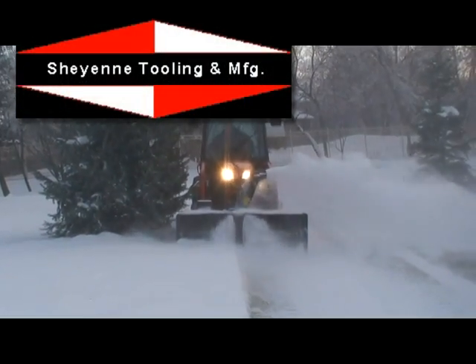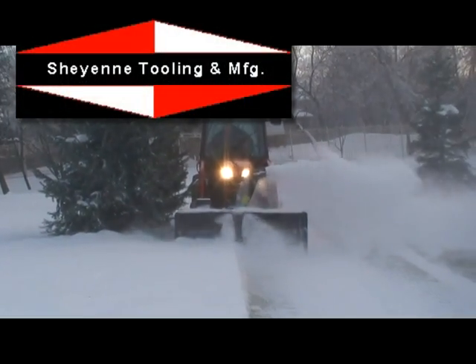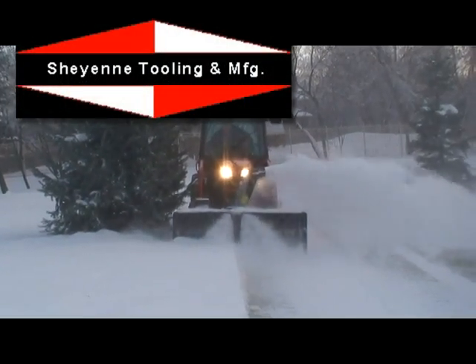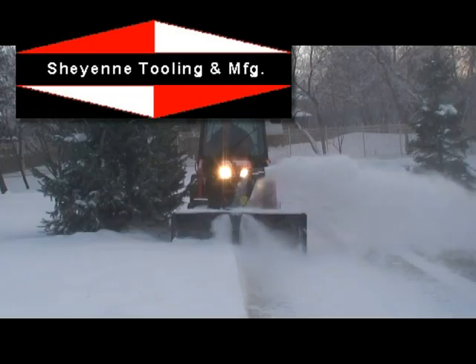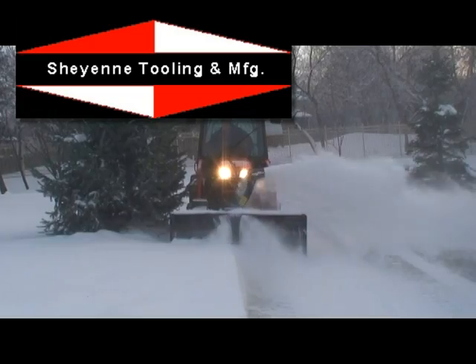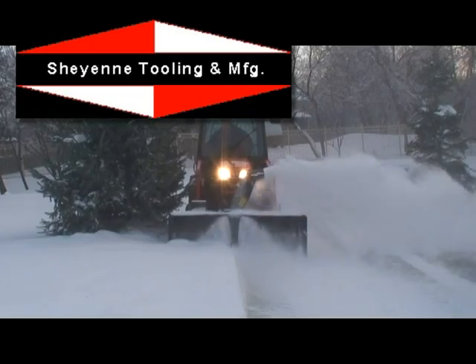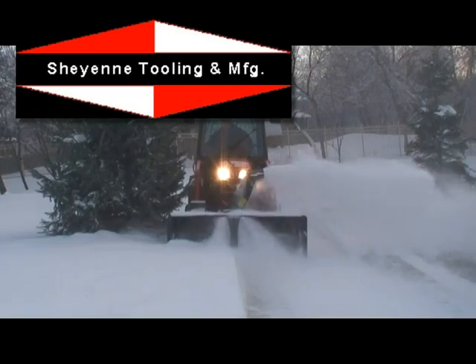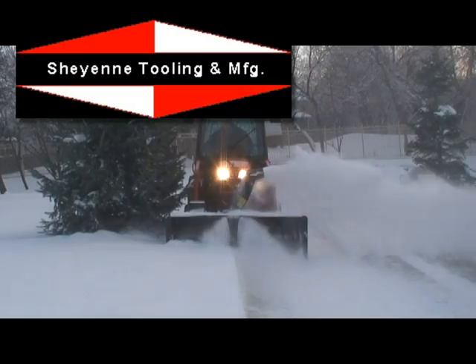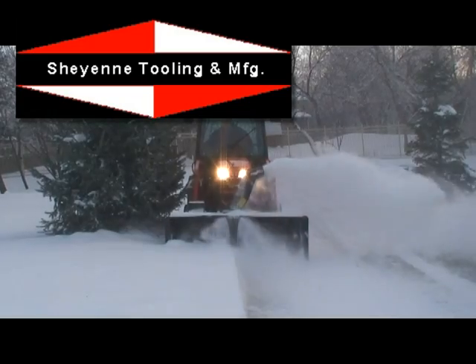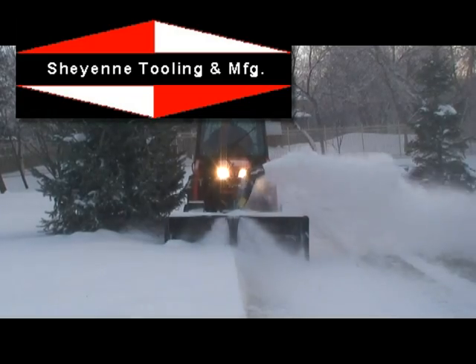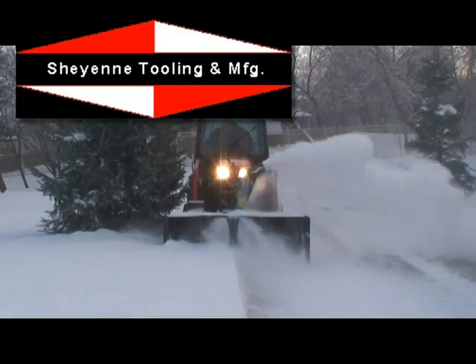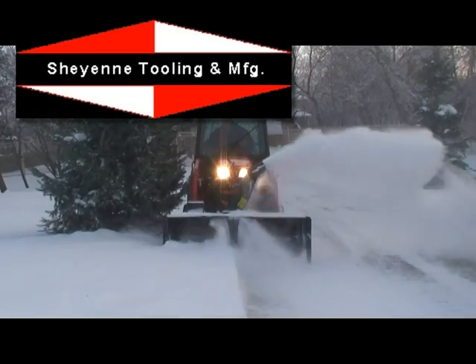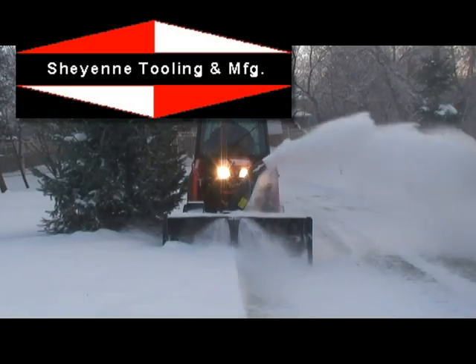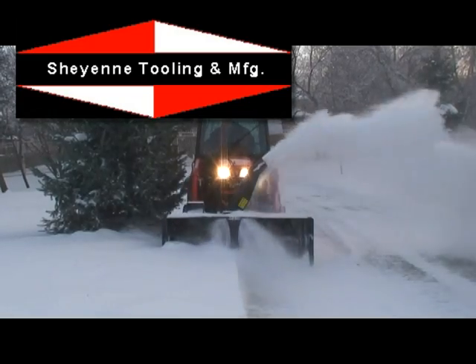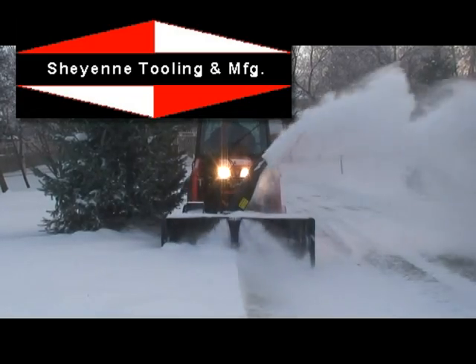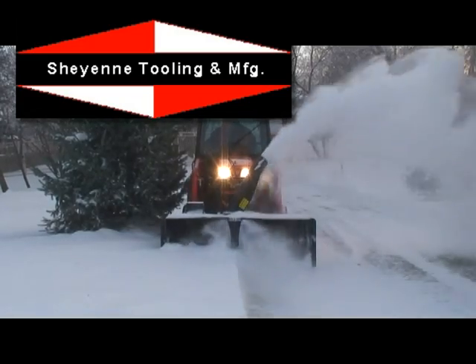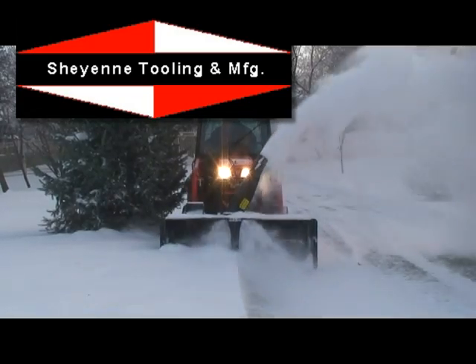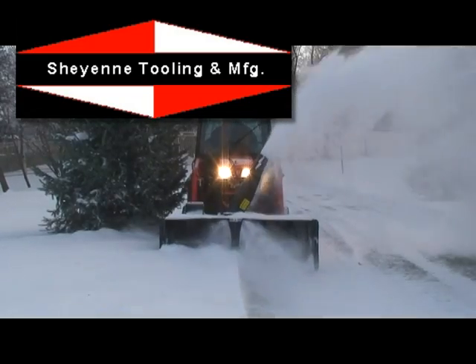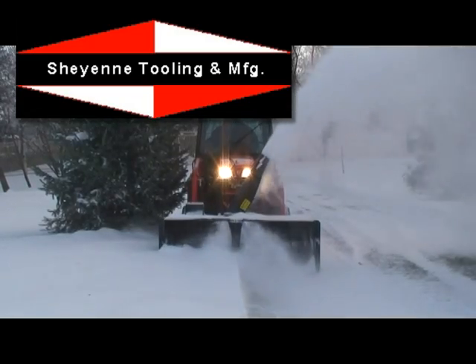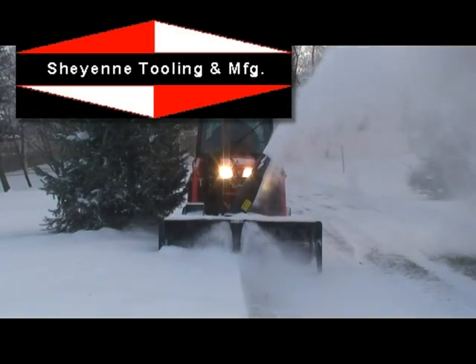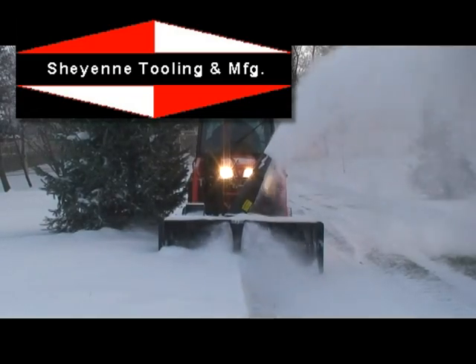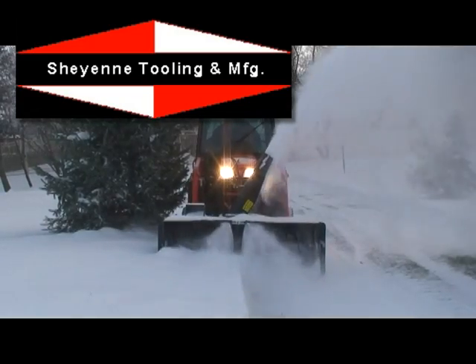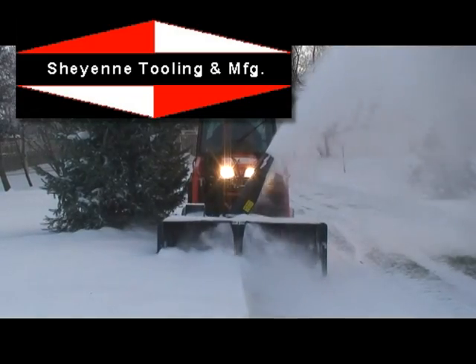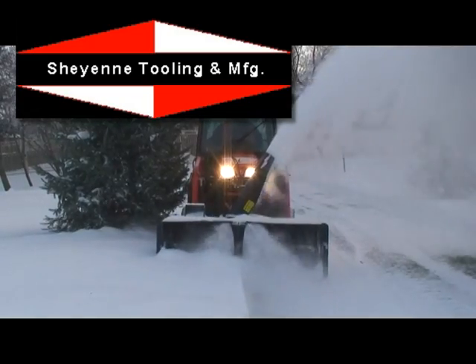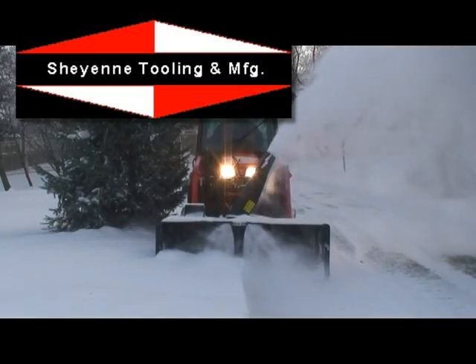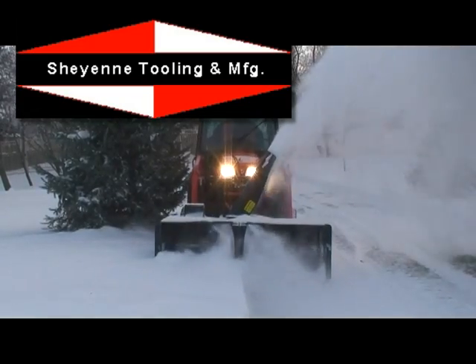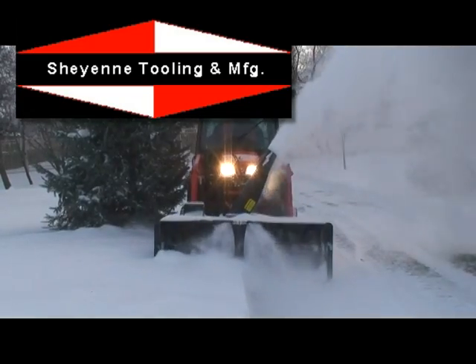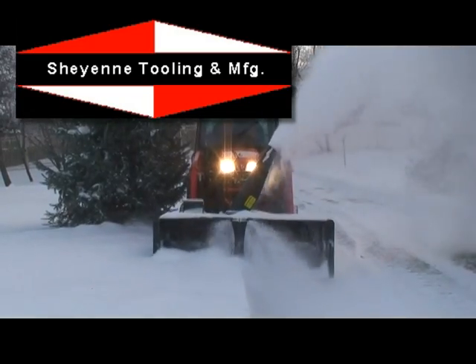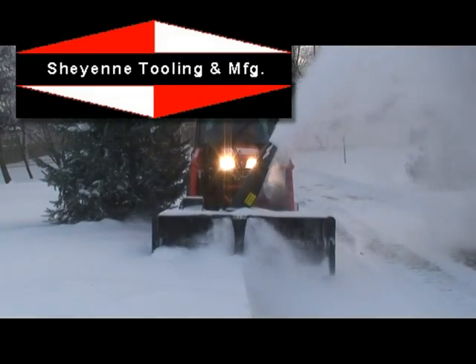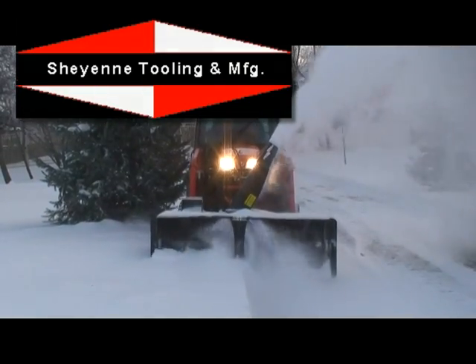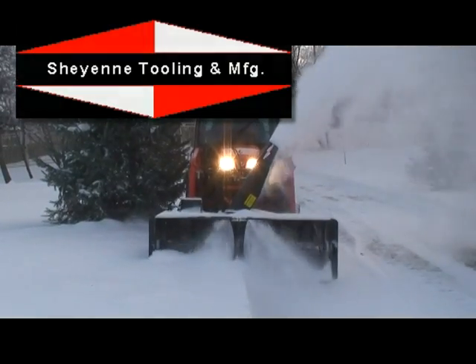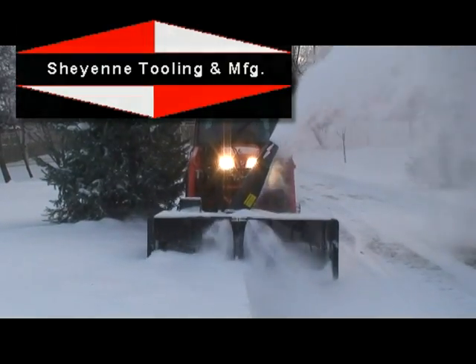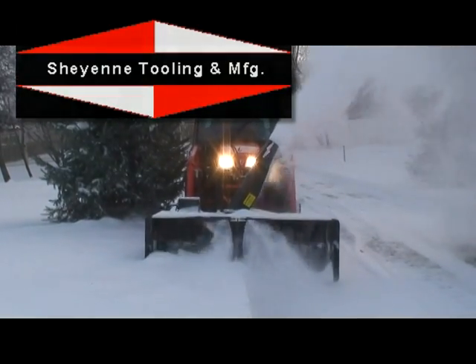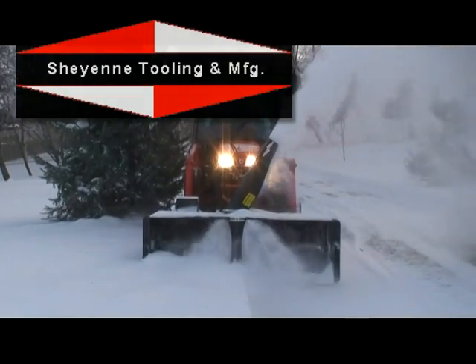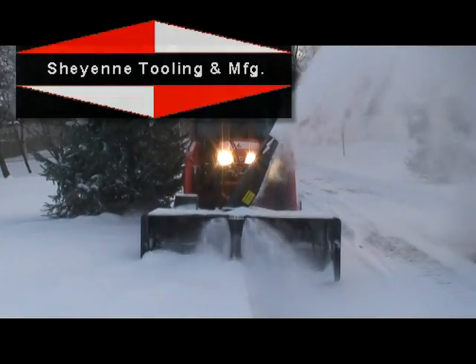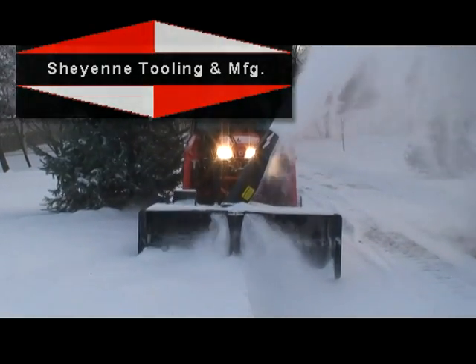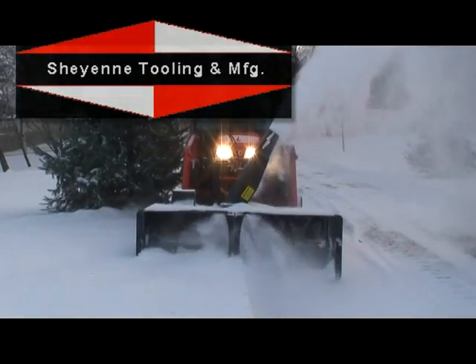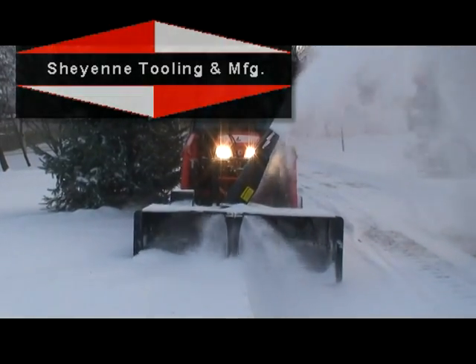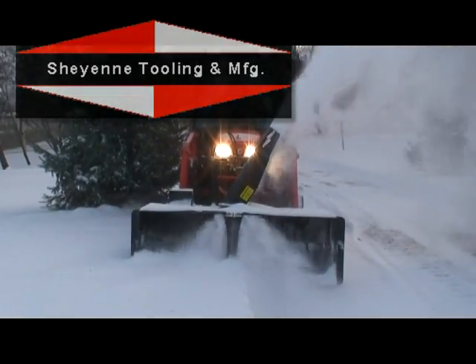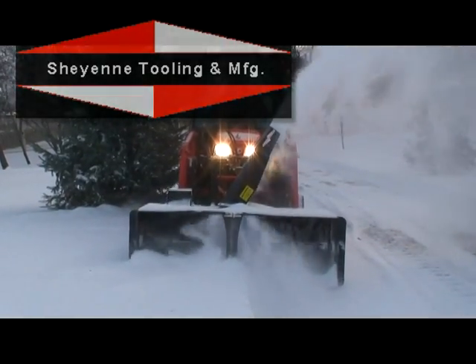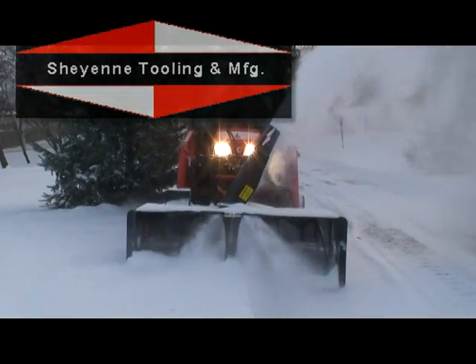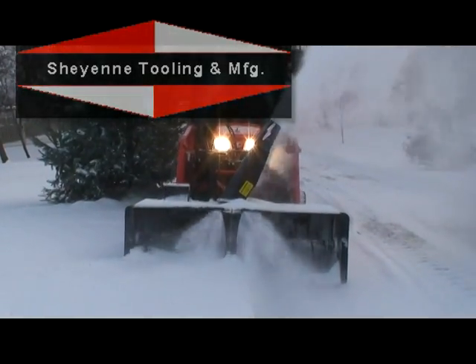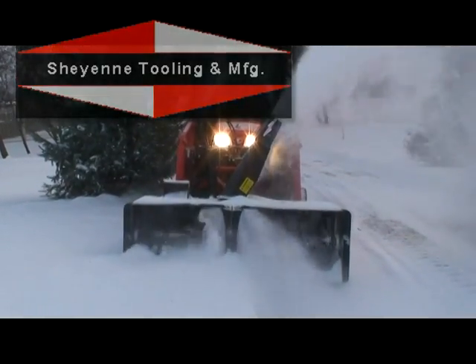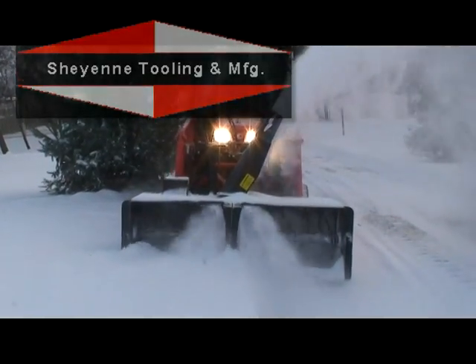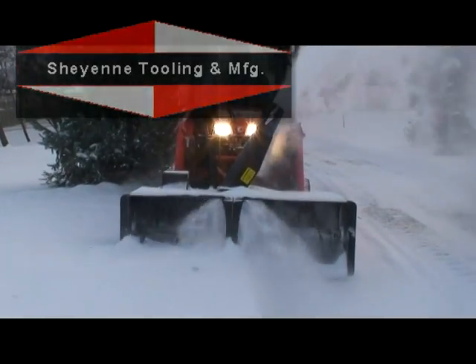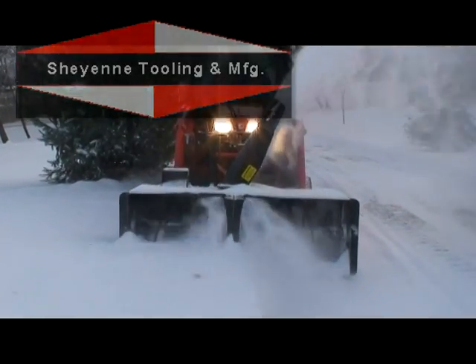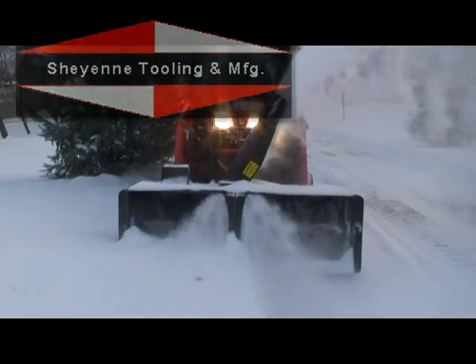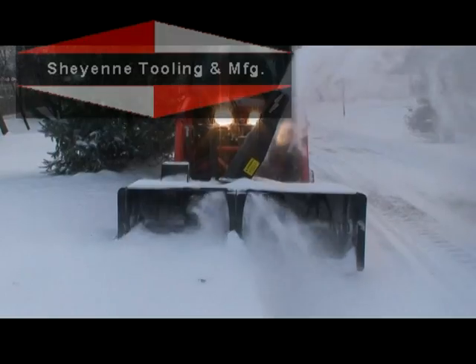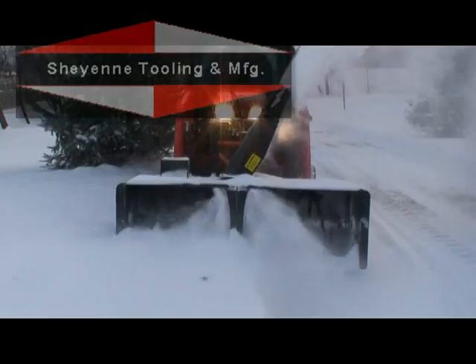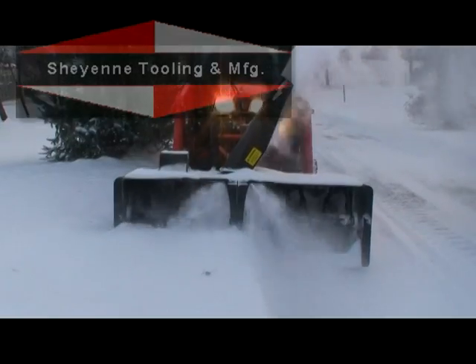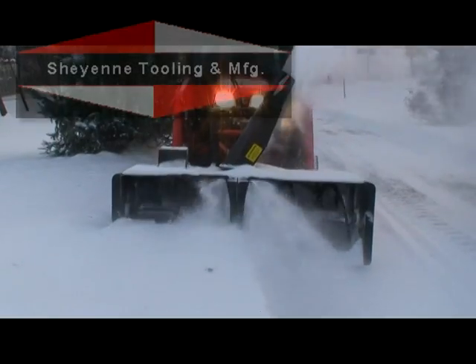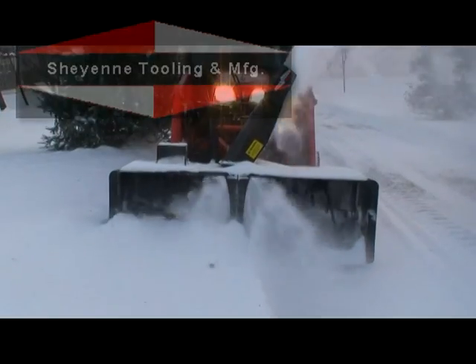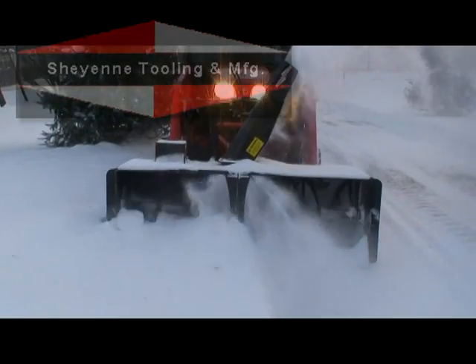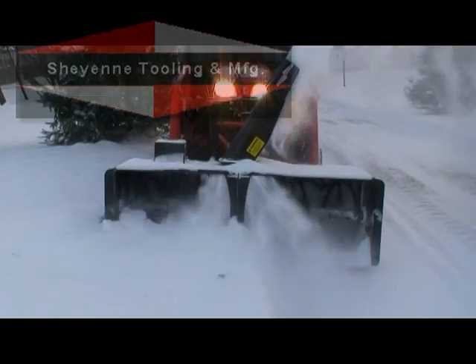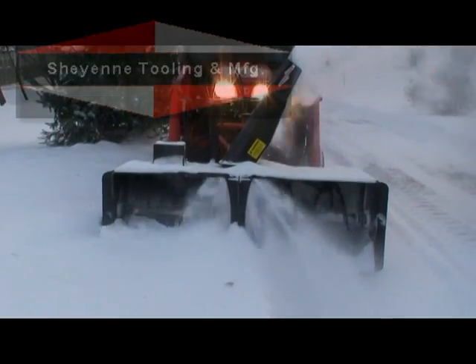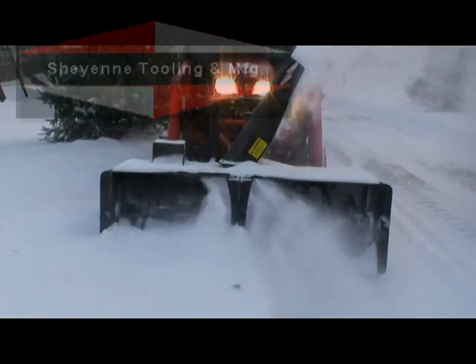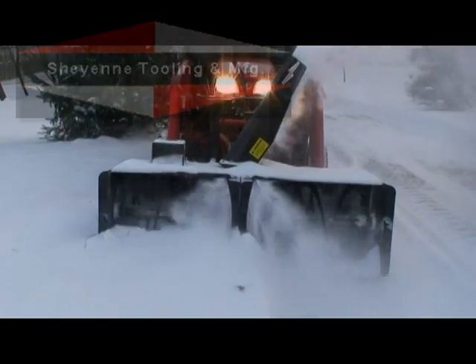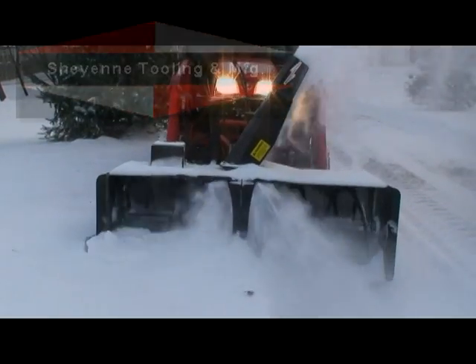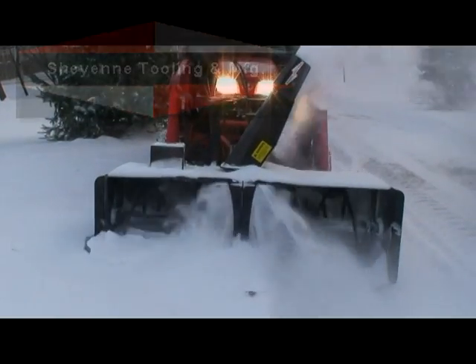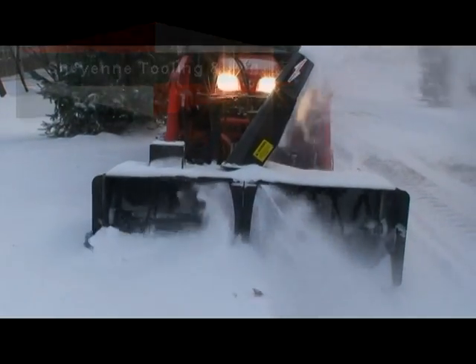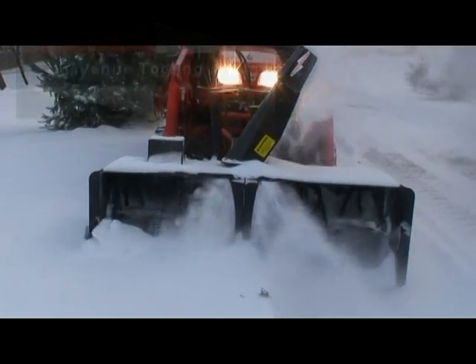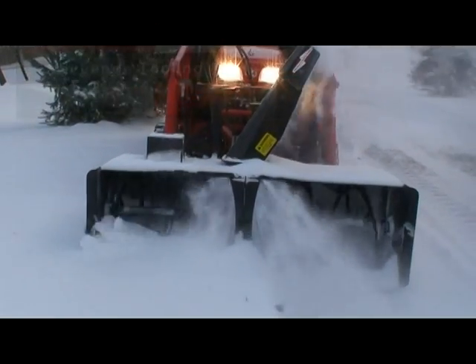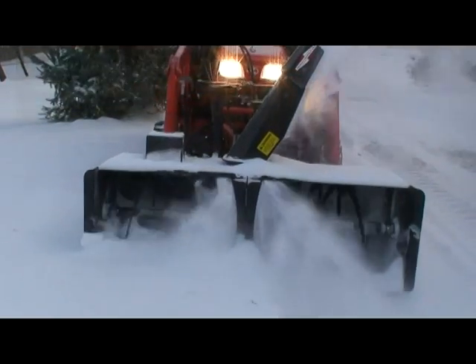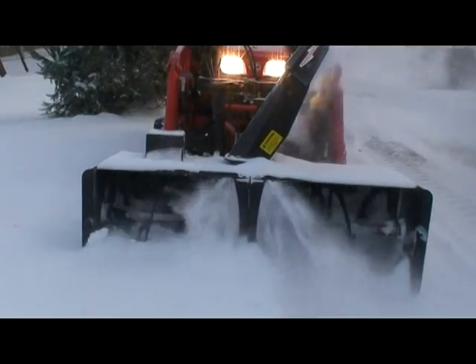Introducing the new Cheyenne Compact Tractor Snowblower. Here's design engineer Dave Meyshak telling us about the features of the Cheyenne CT Snowblower.